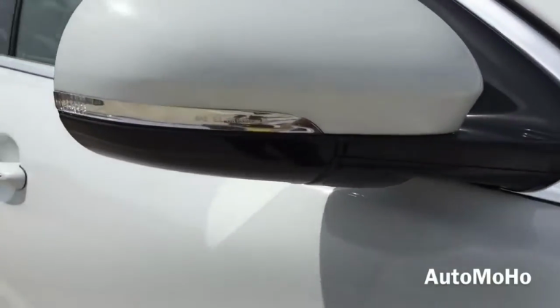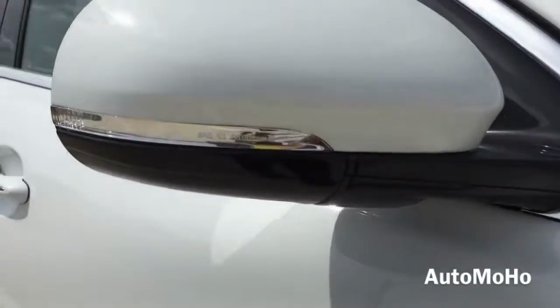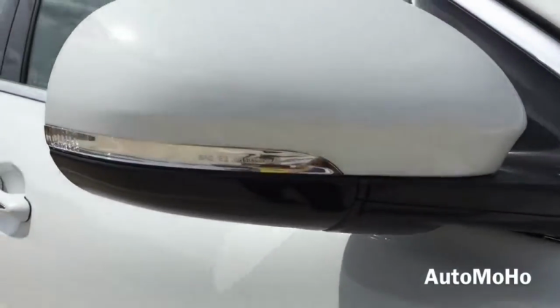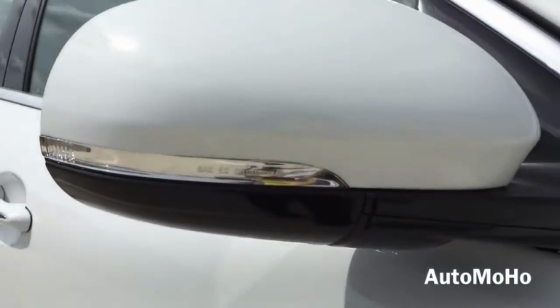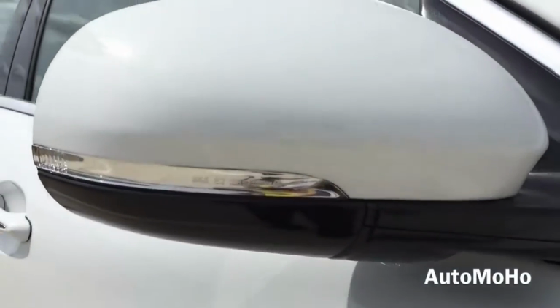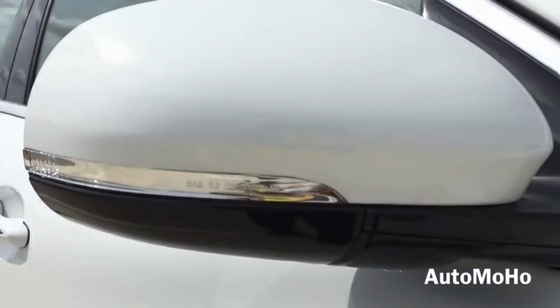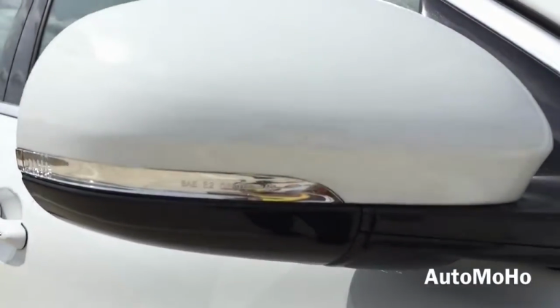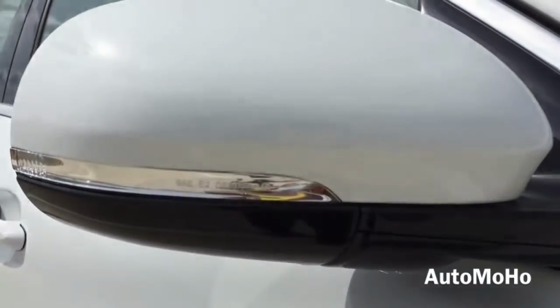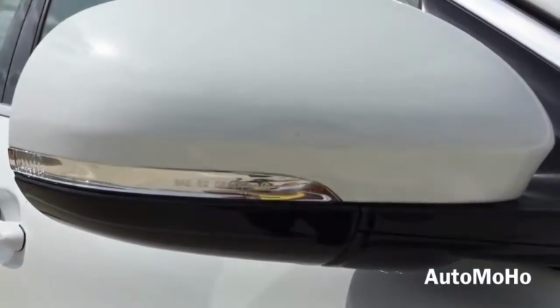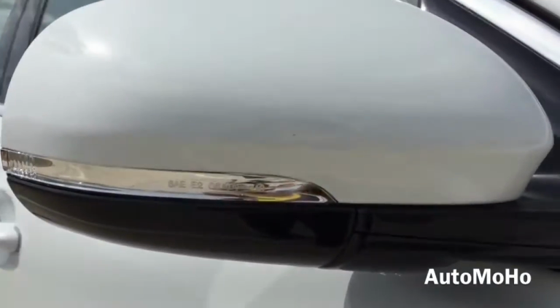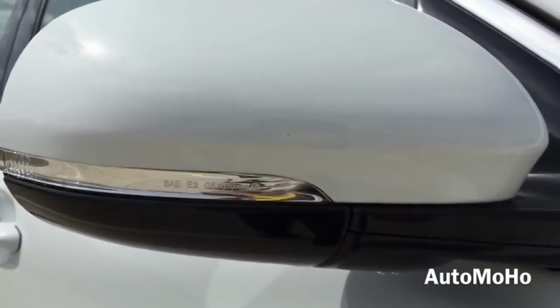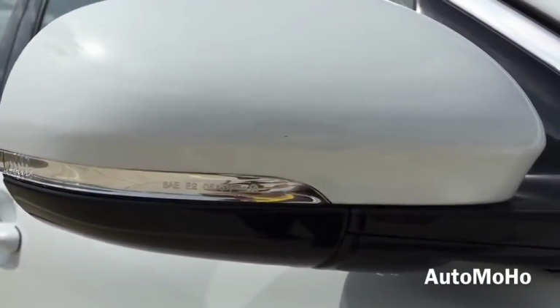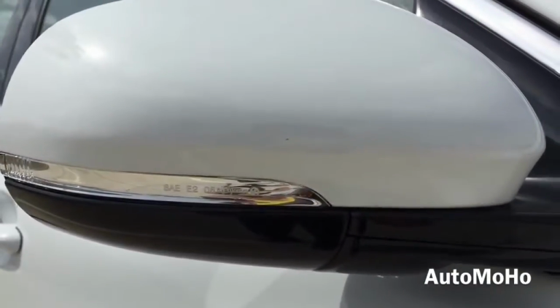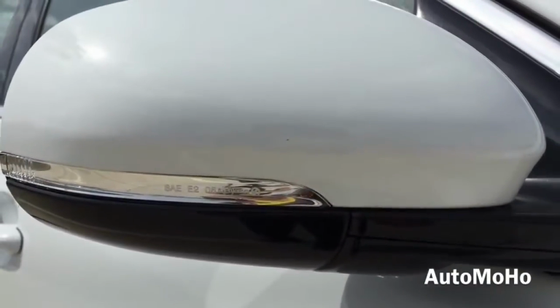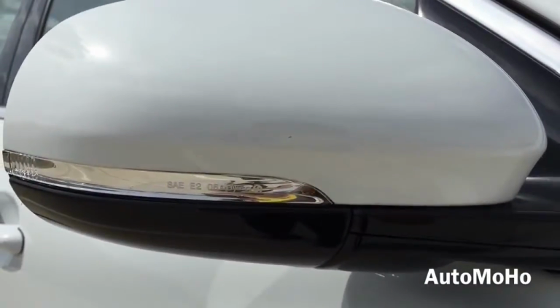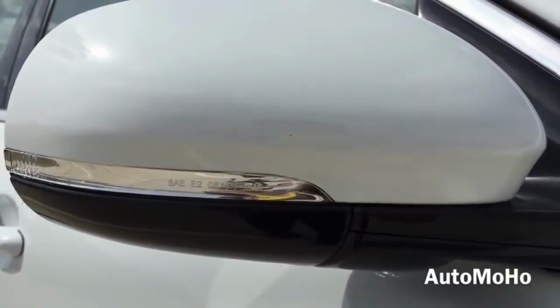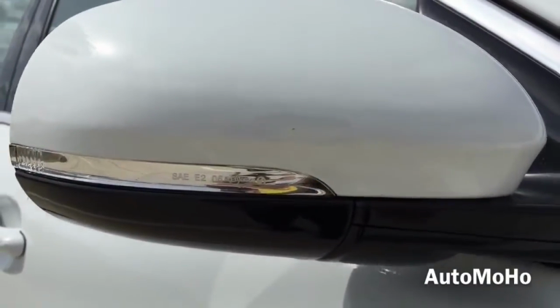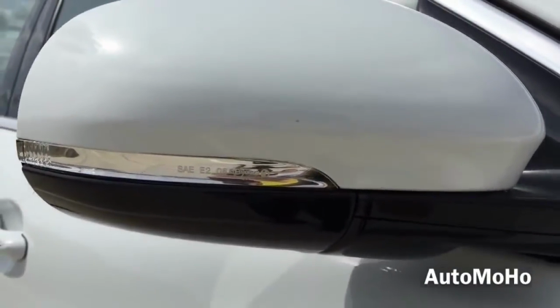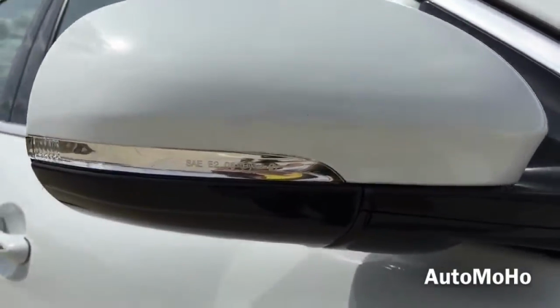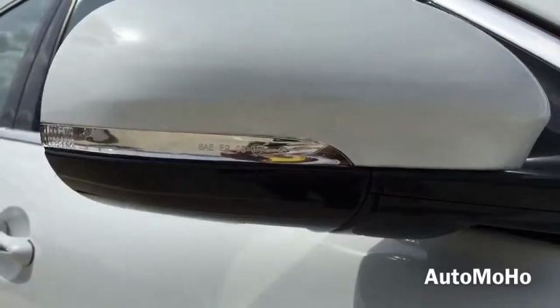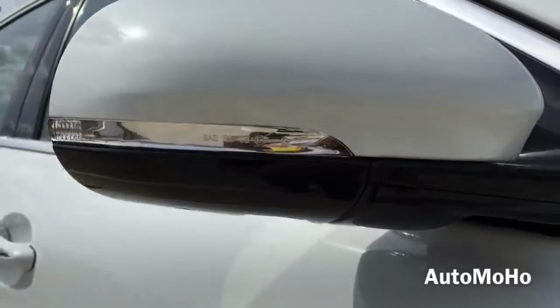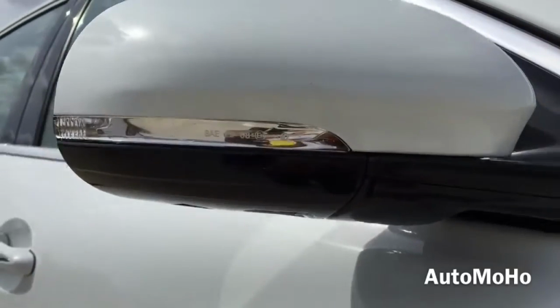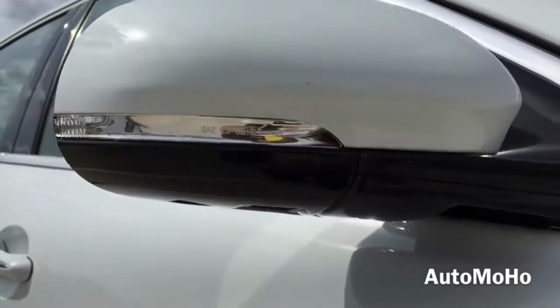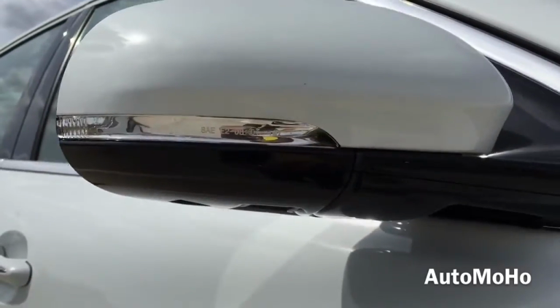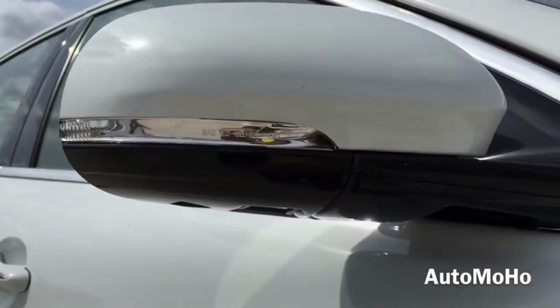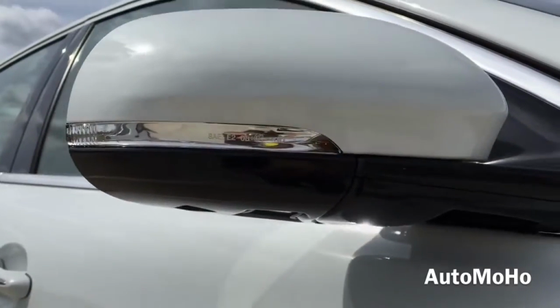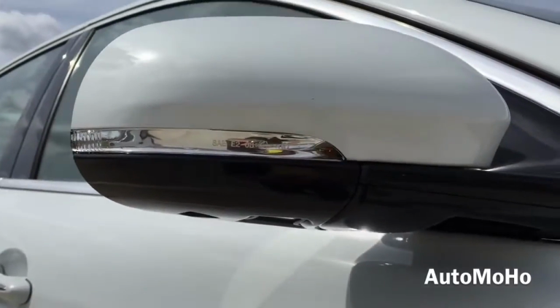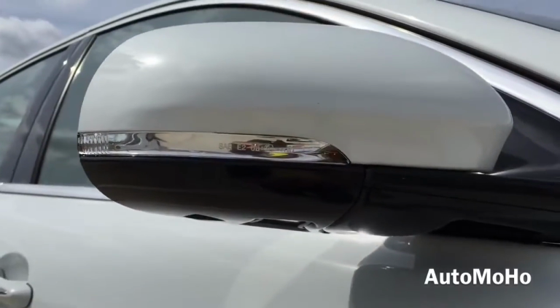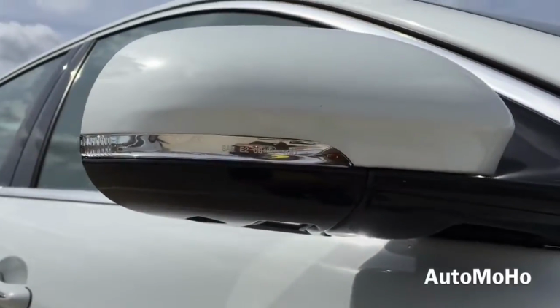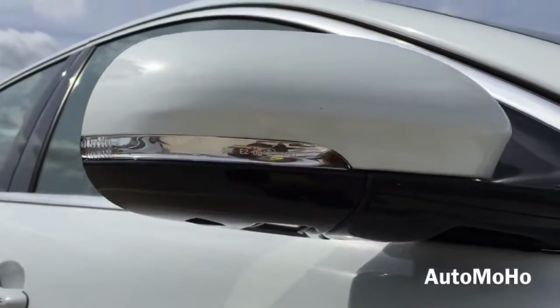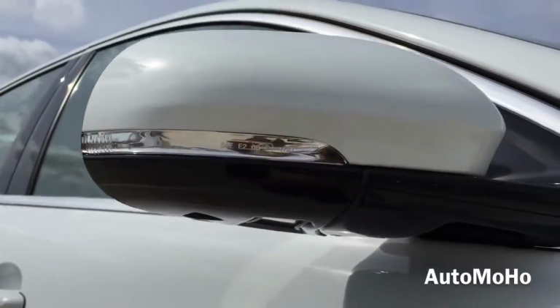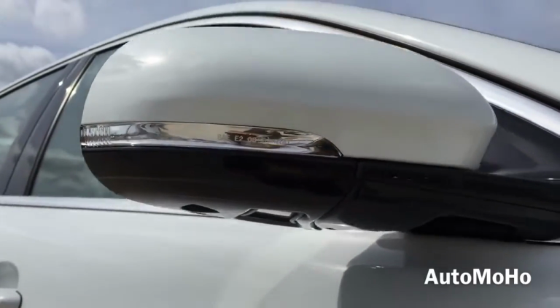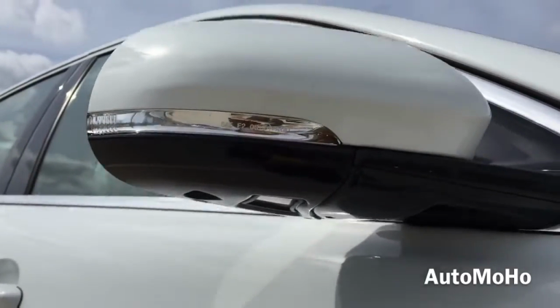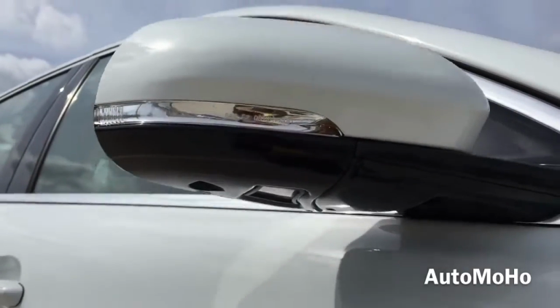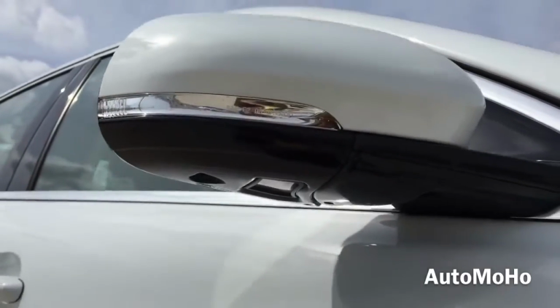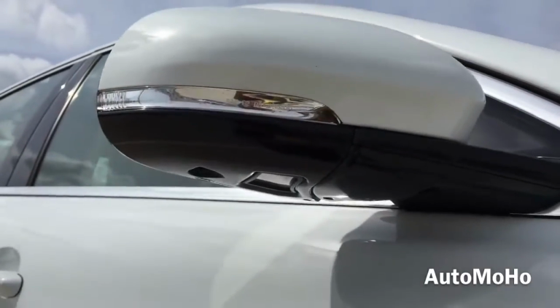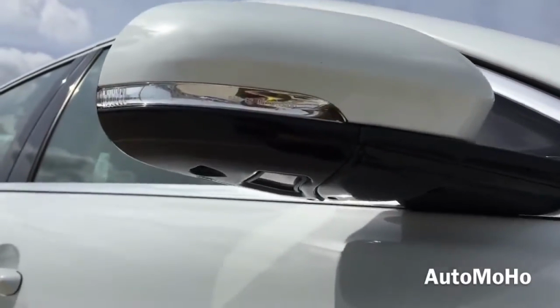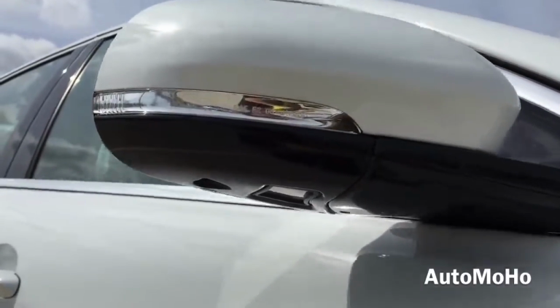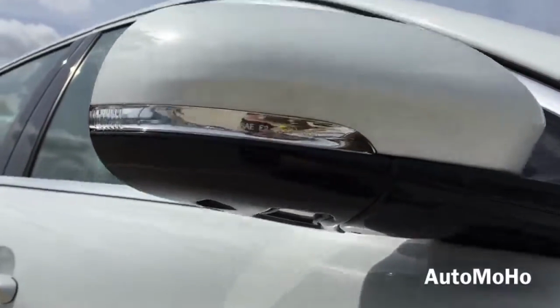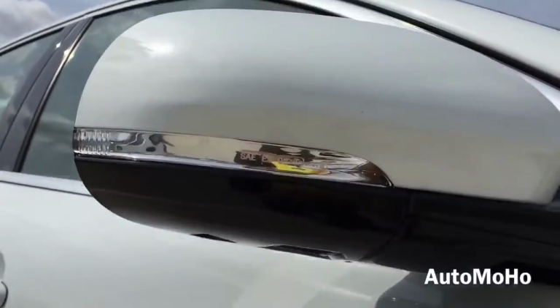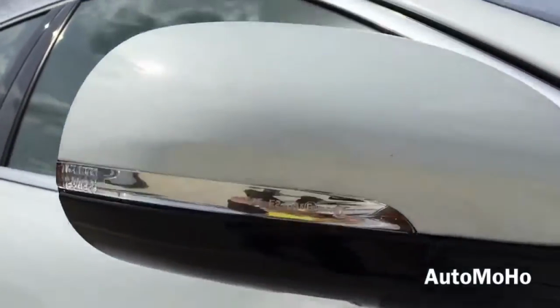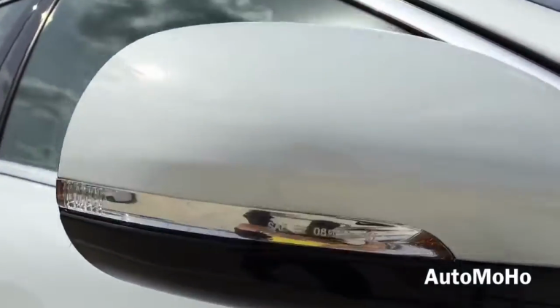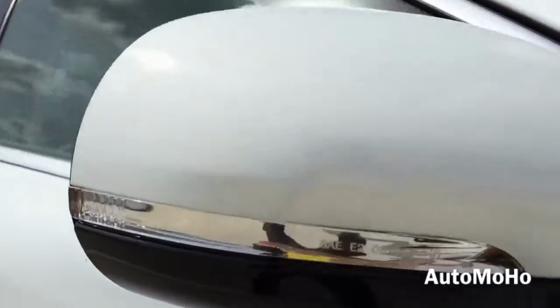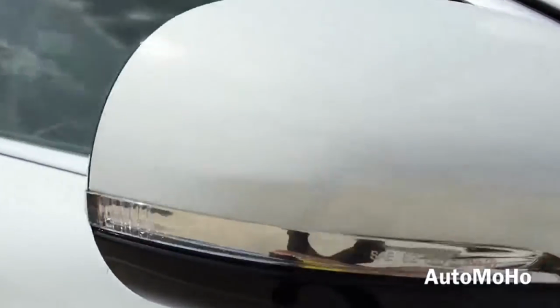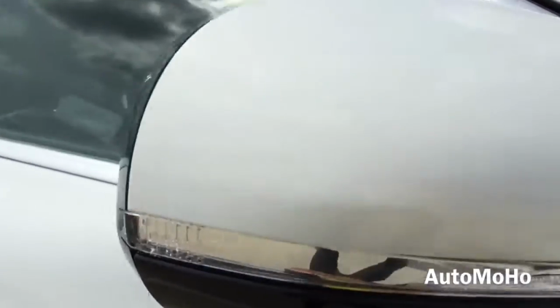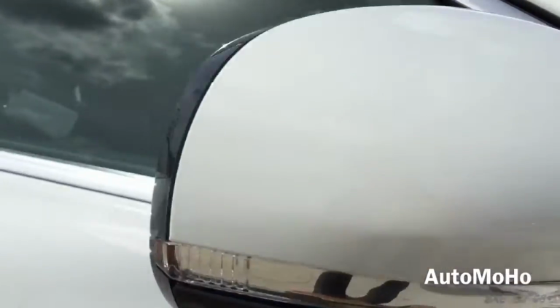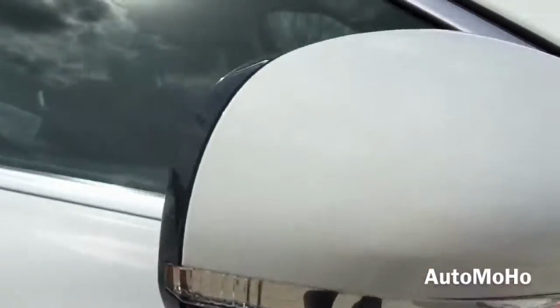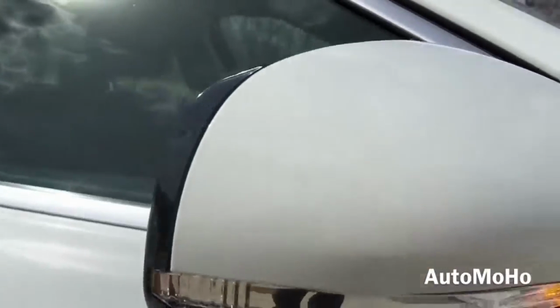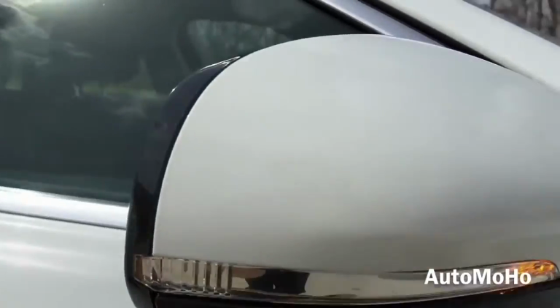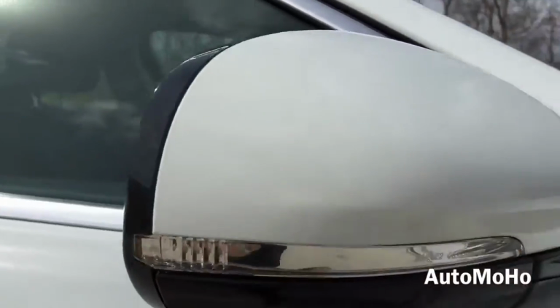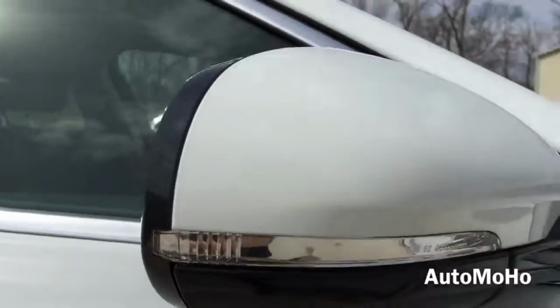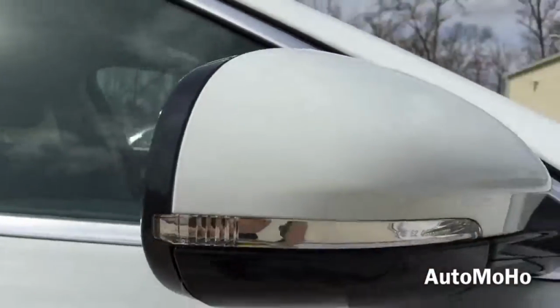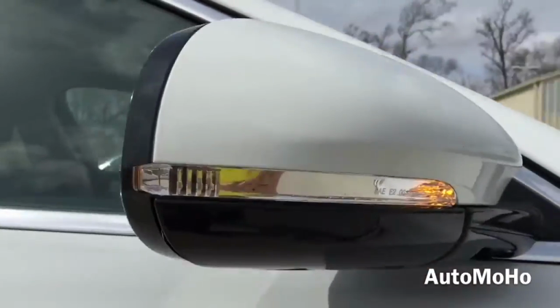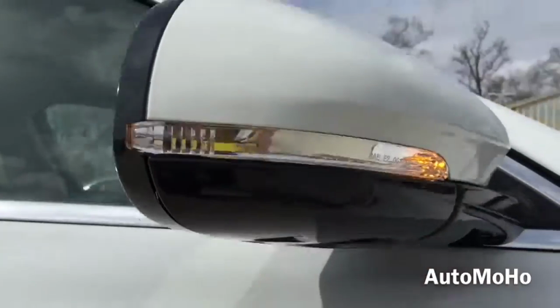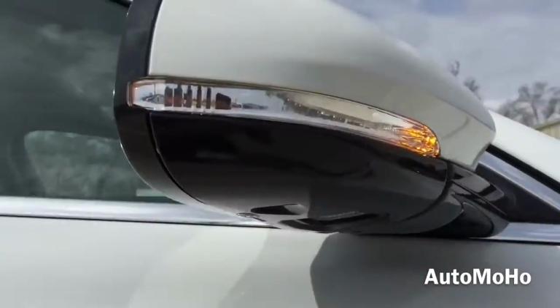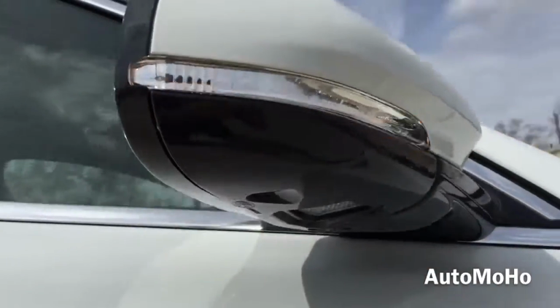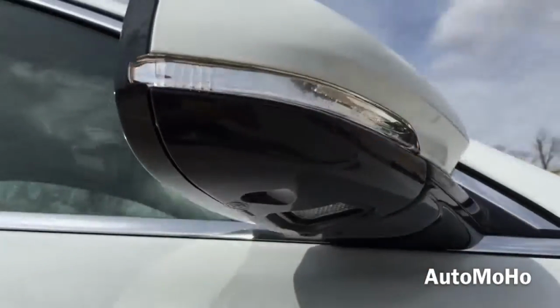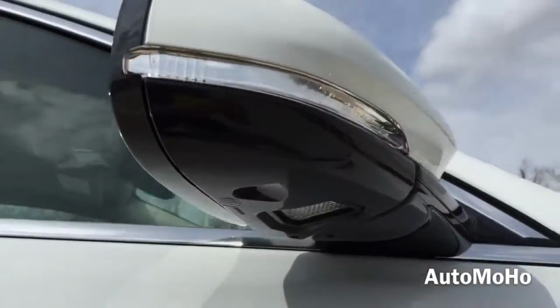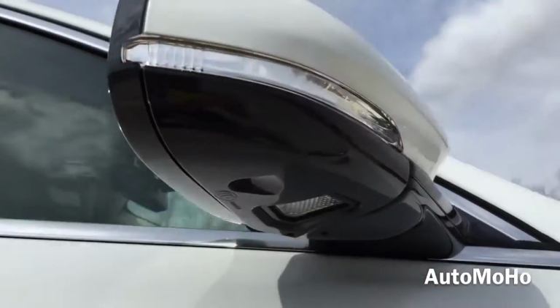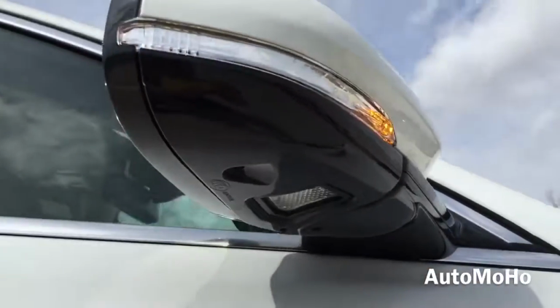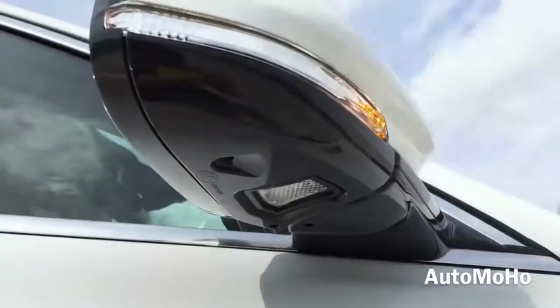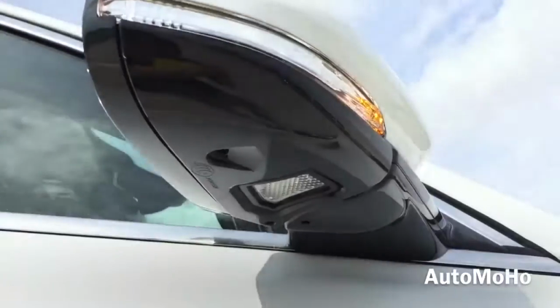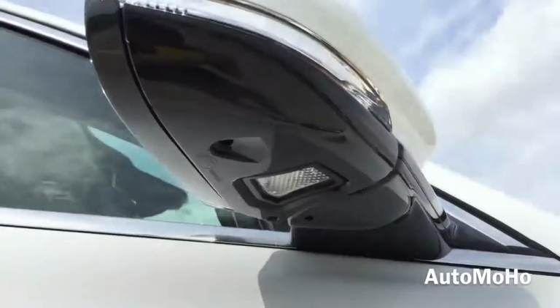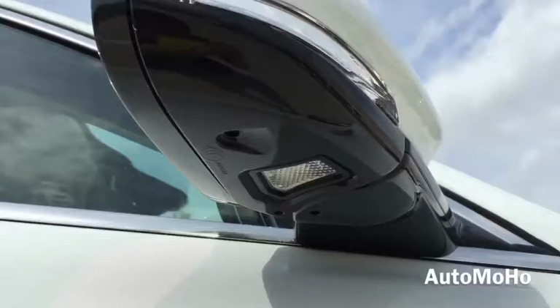Here is the specific Jaguar XJ chrome fender with Jaguar lettering on it. Body color side view mirrors with integrated LED turn signal indicator also come with heated and folding options.